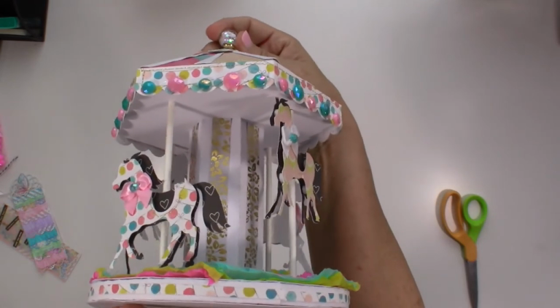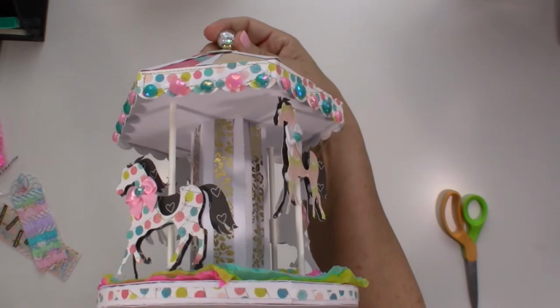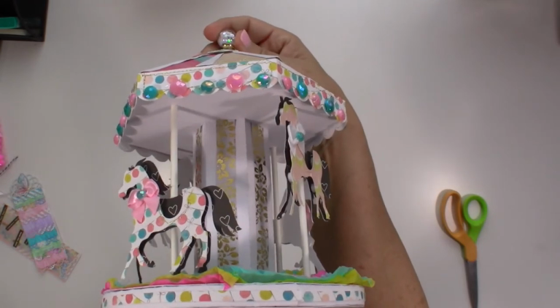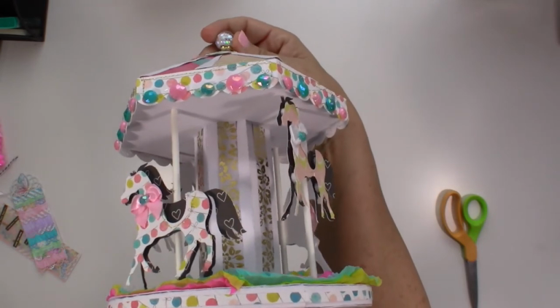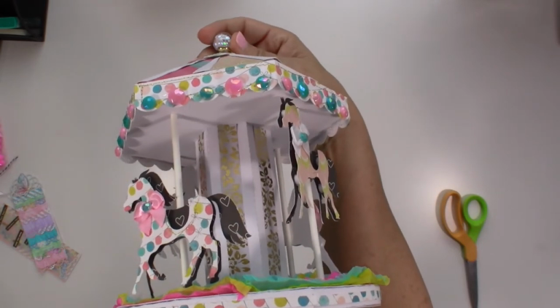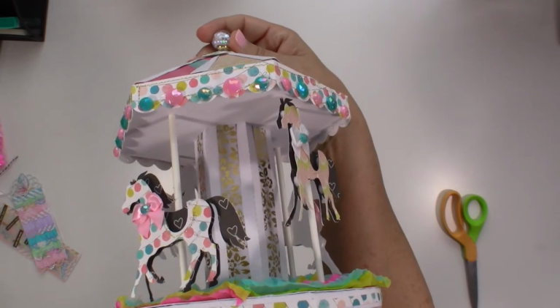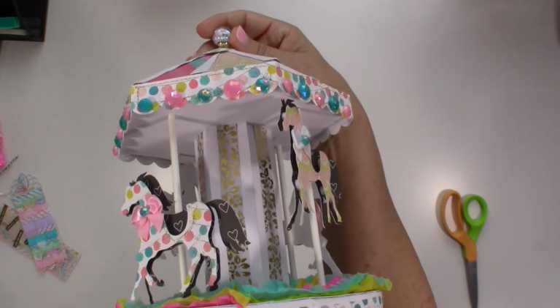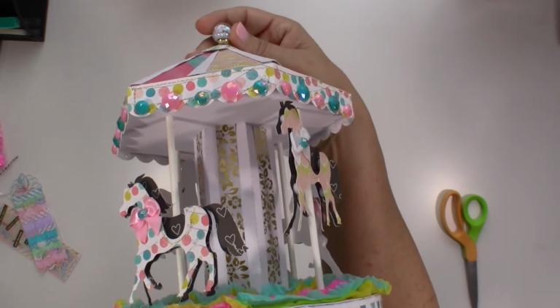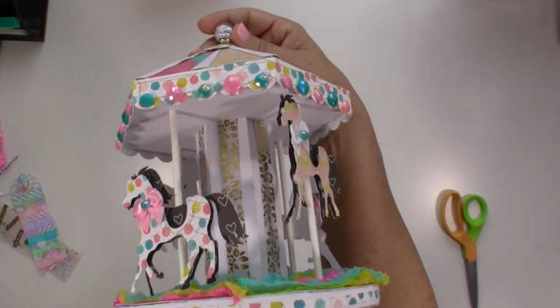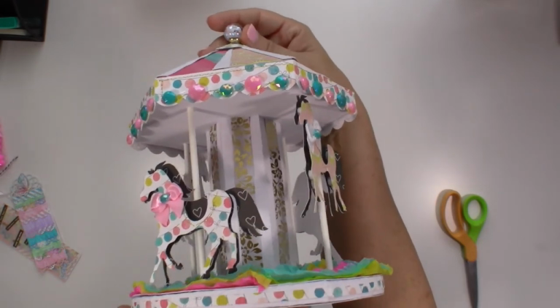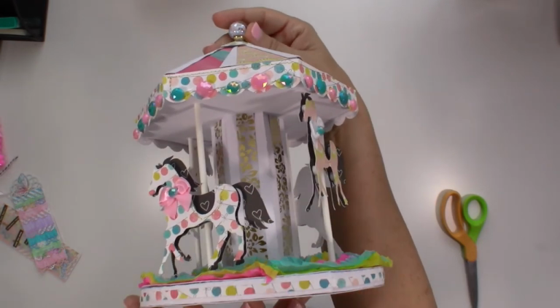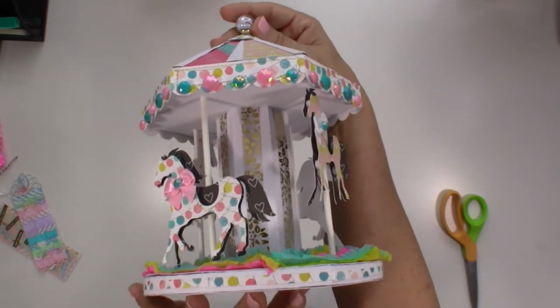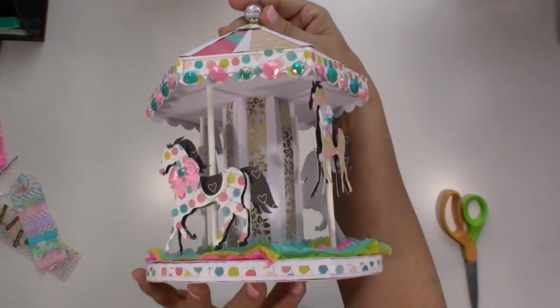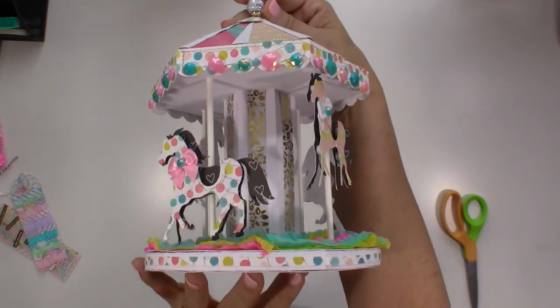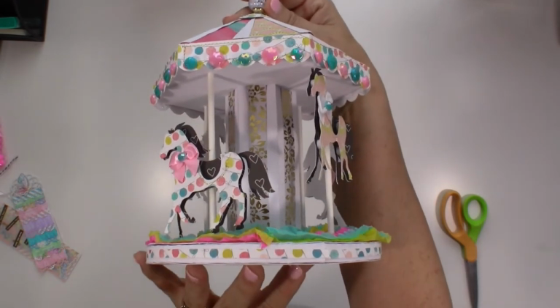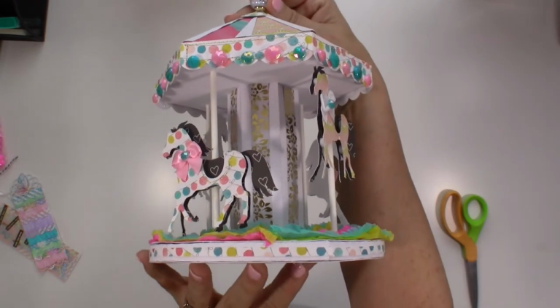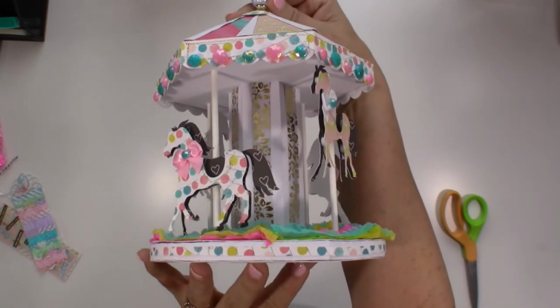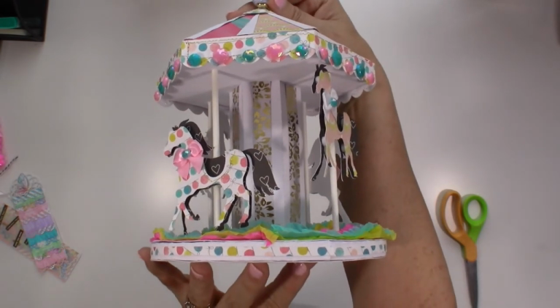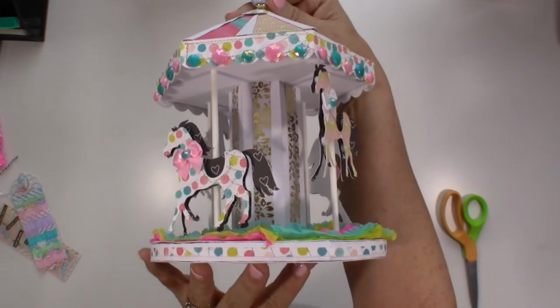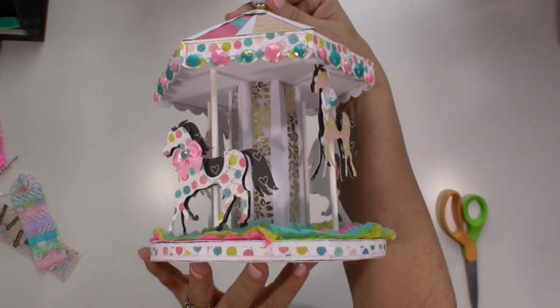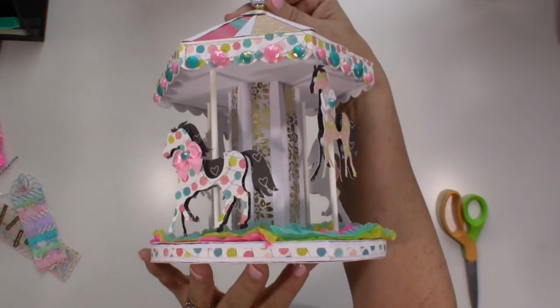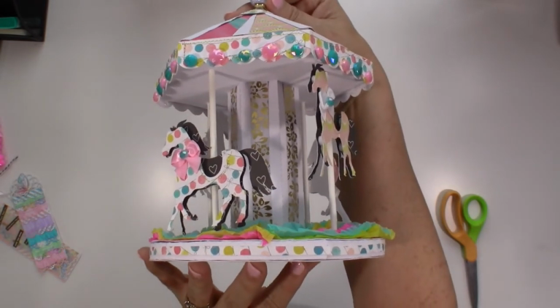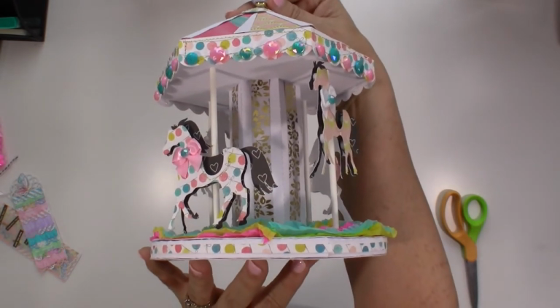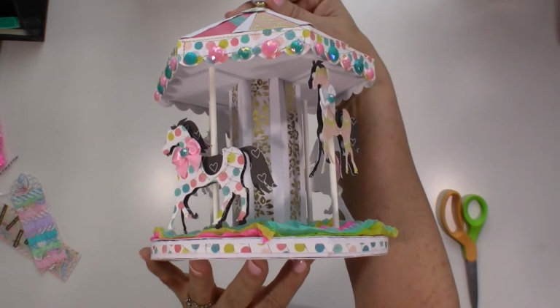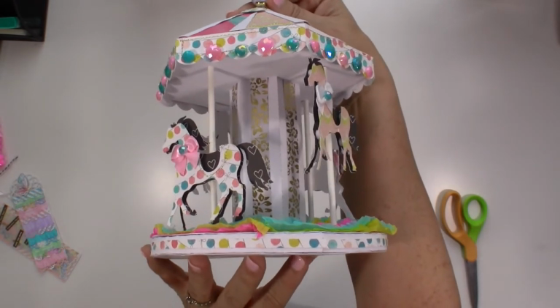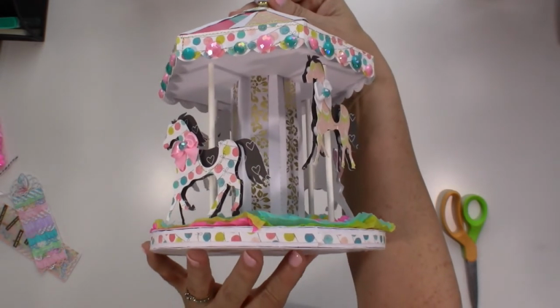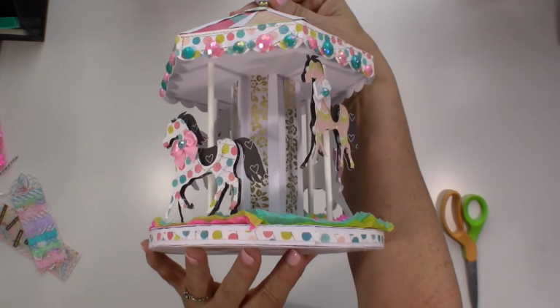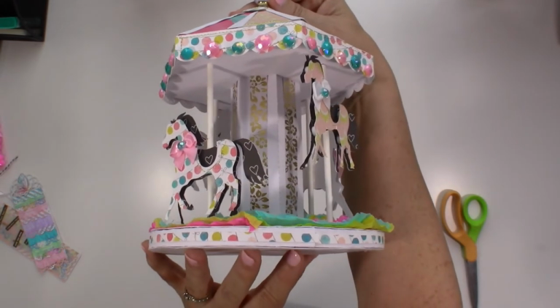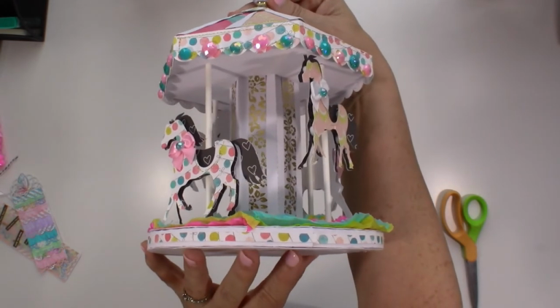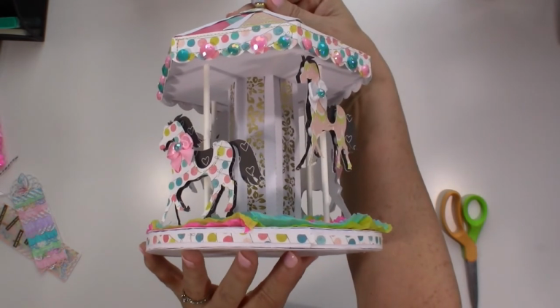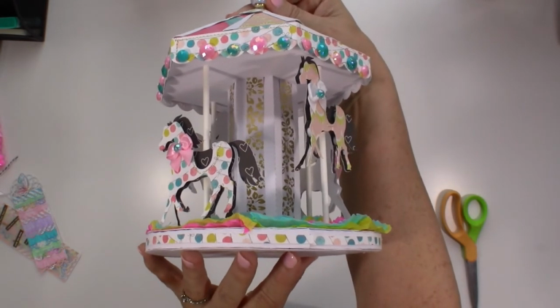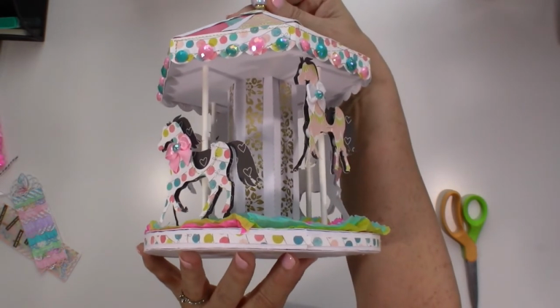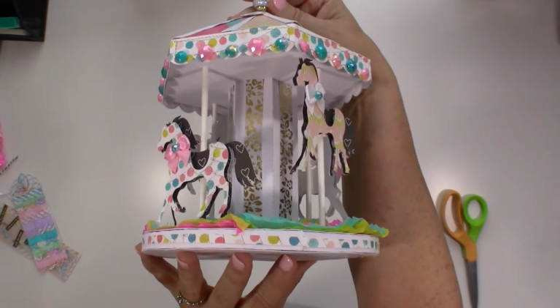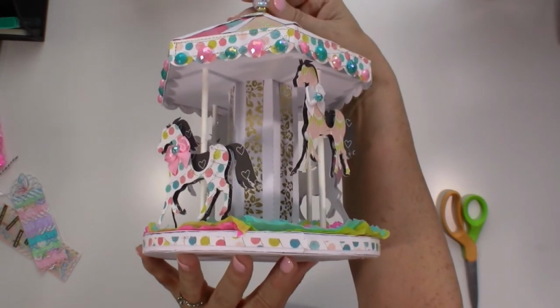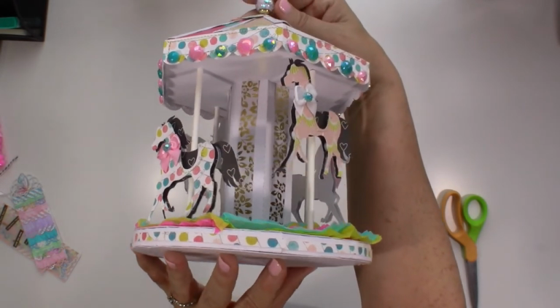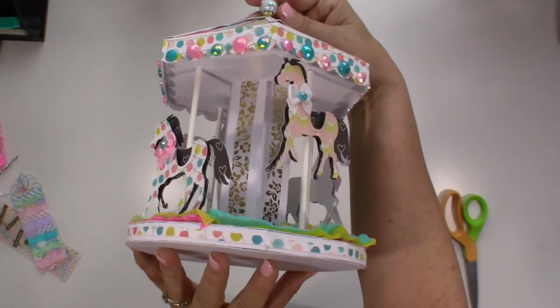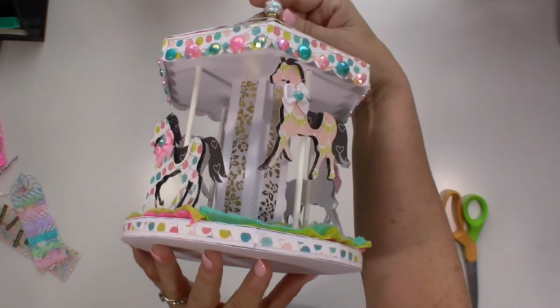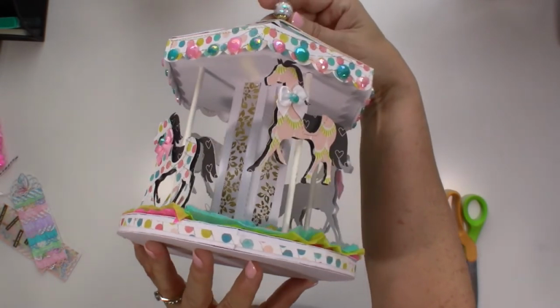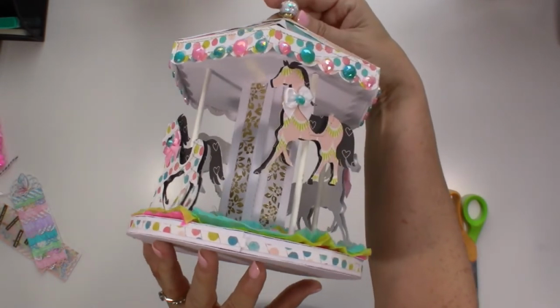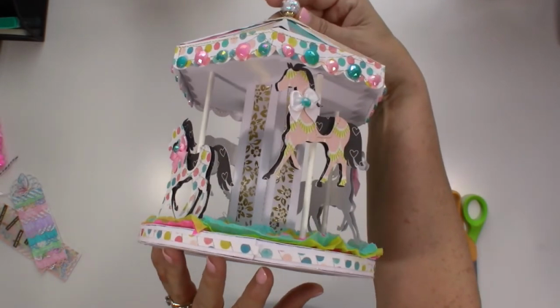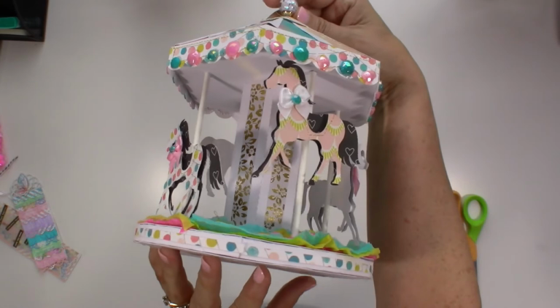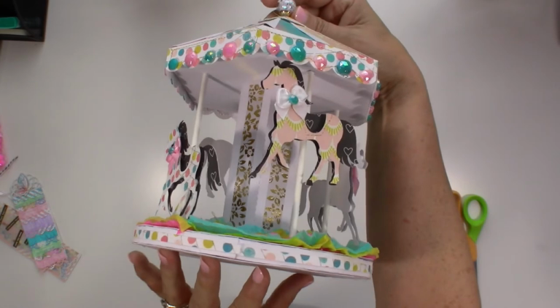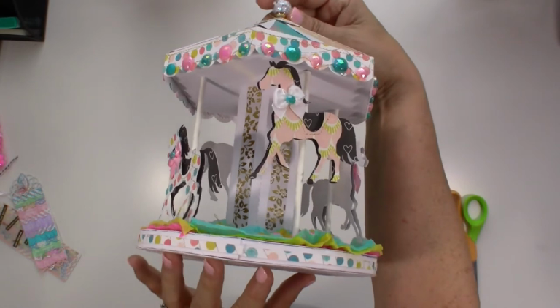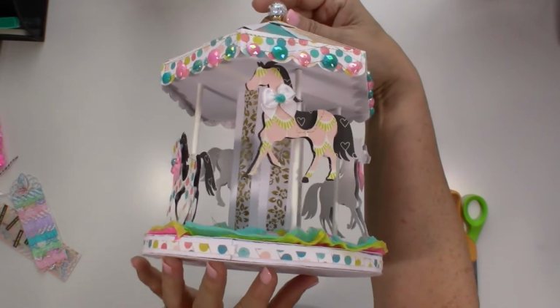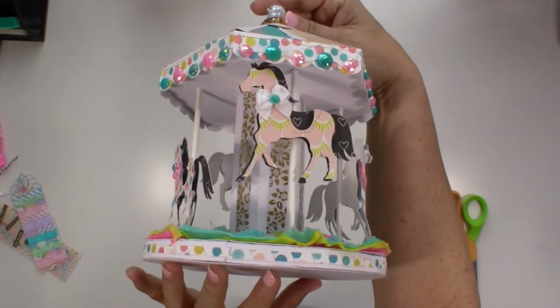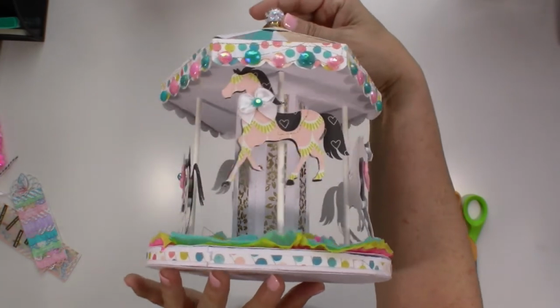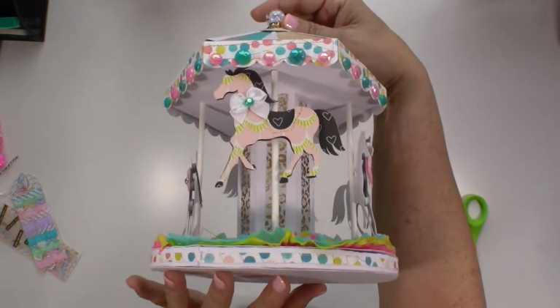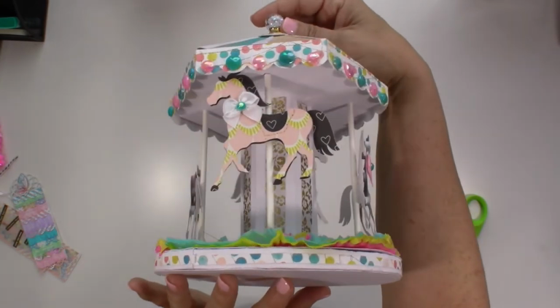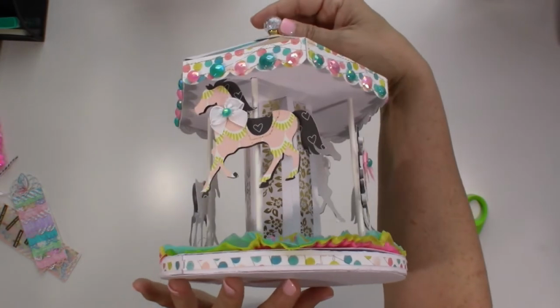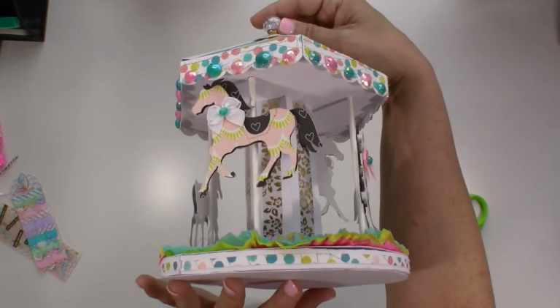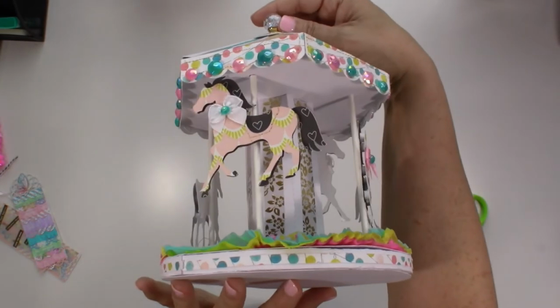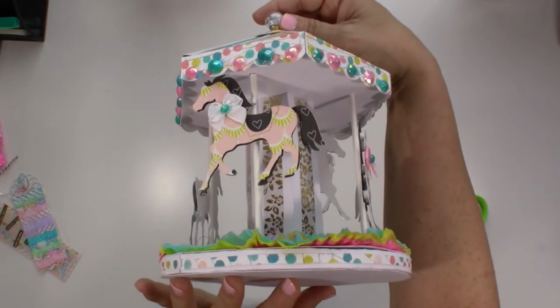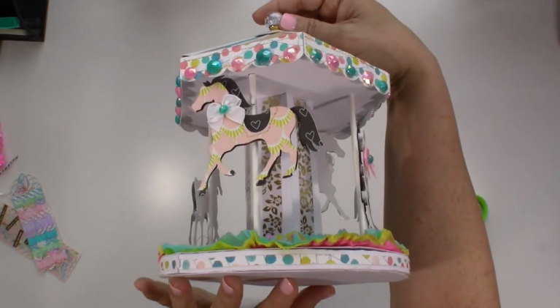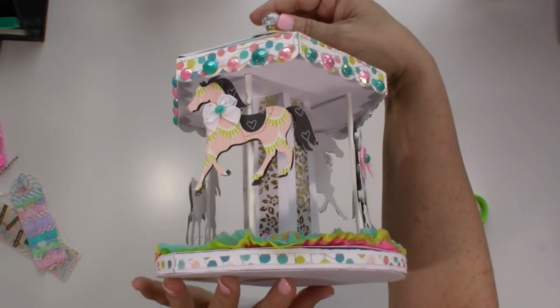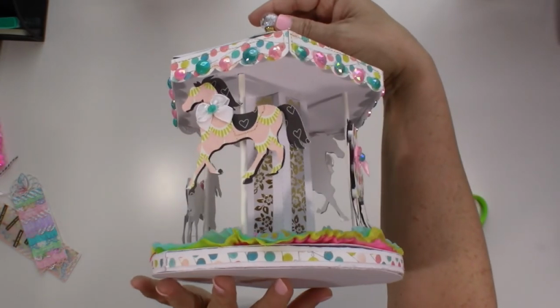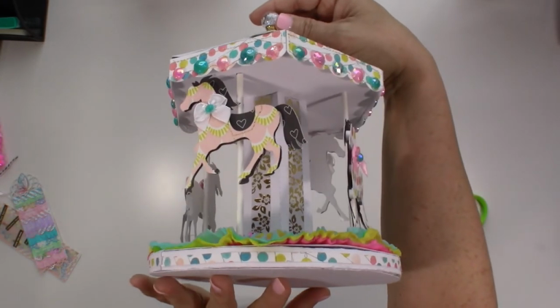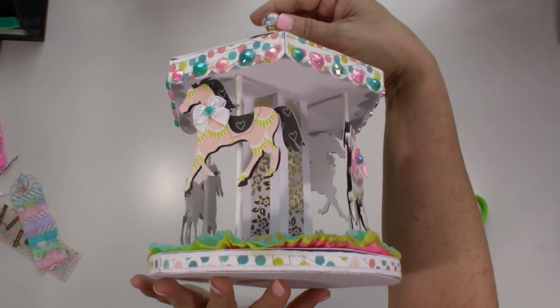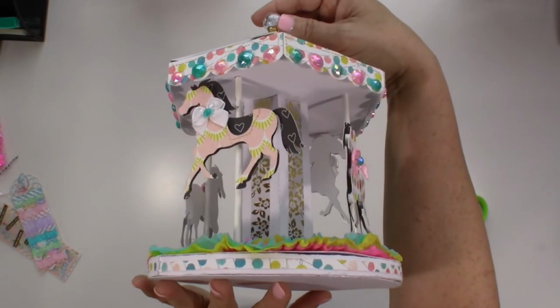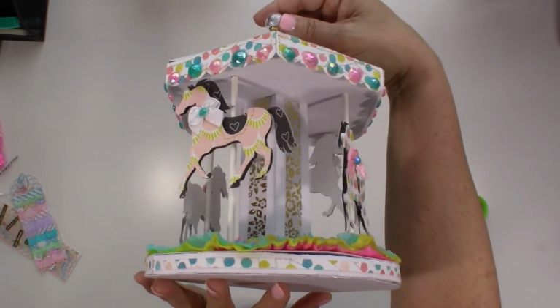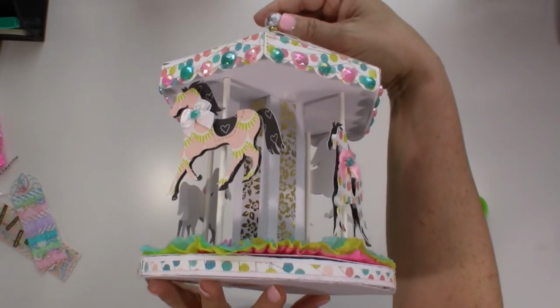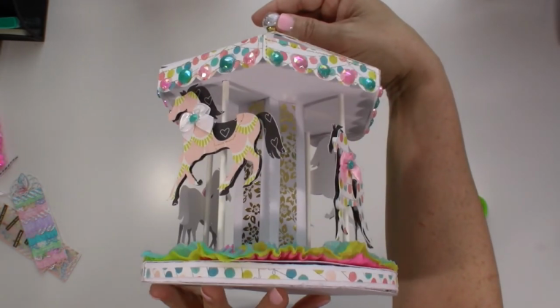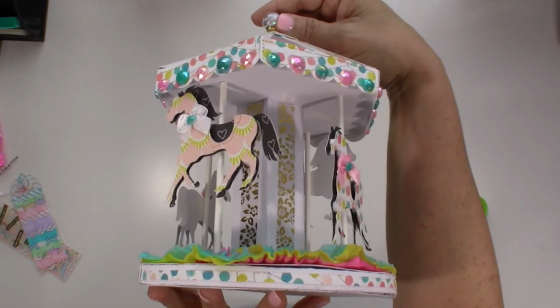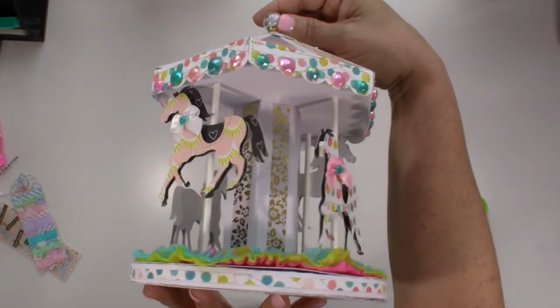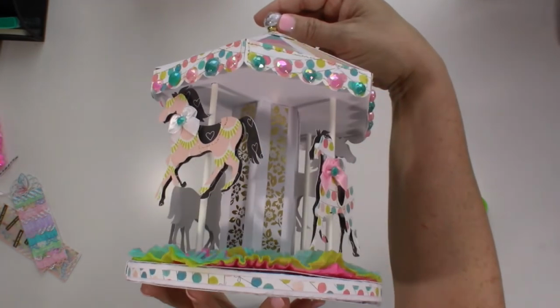Anyways, that is my project share! I would love to see if you guys make one — if you do, let me know in the comments. I would love to see it! Alright guys, we'll see you next time, bye!